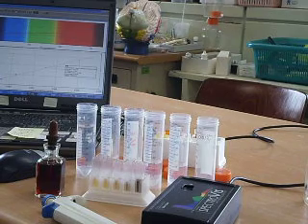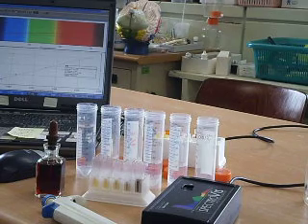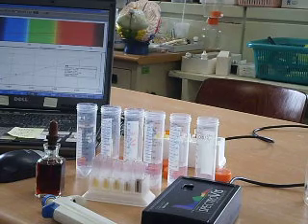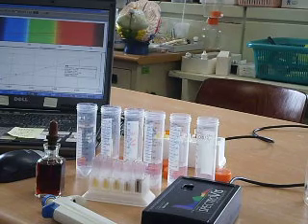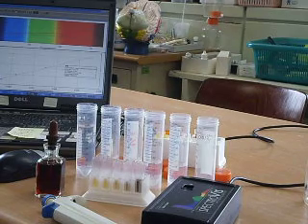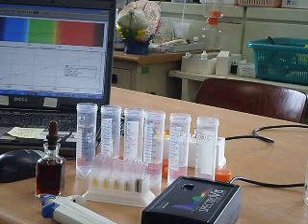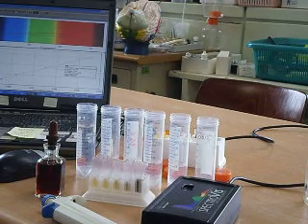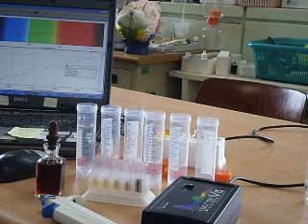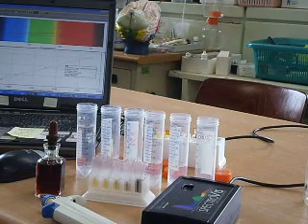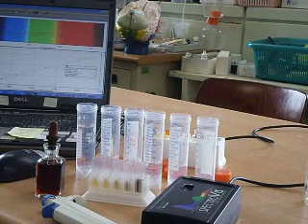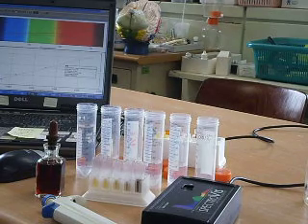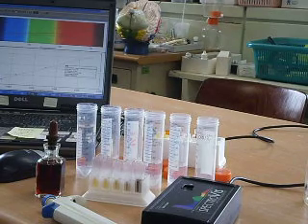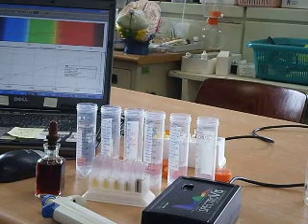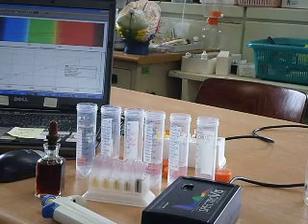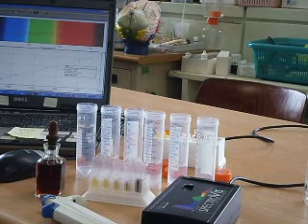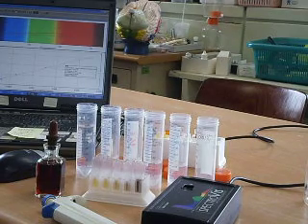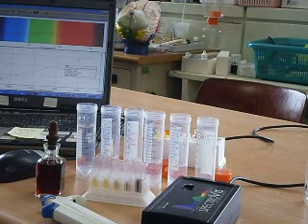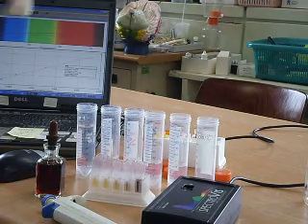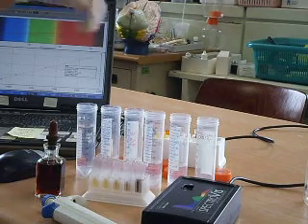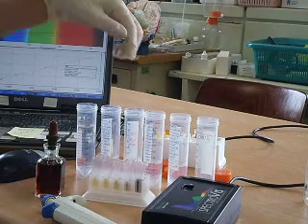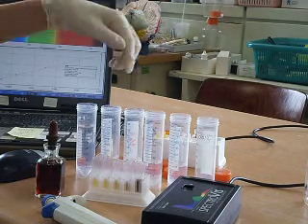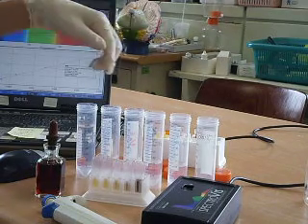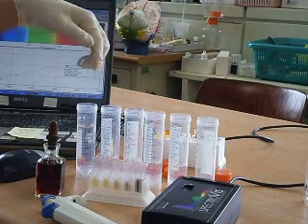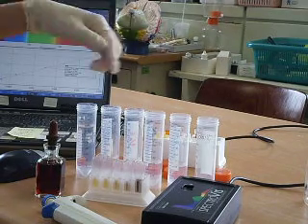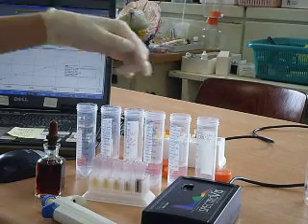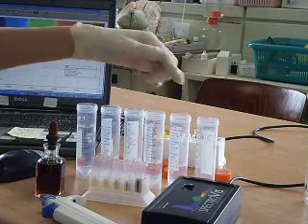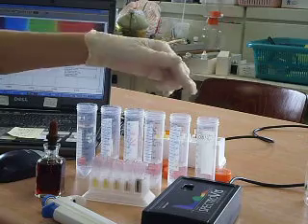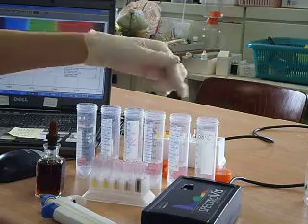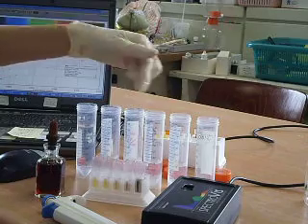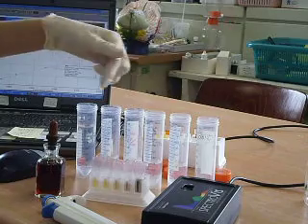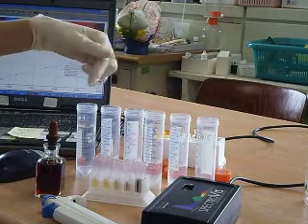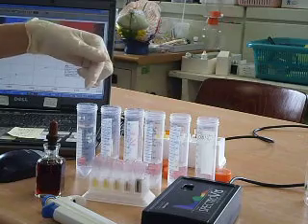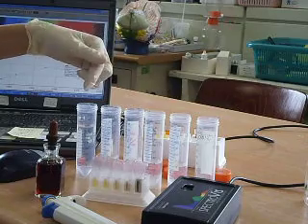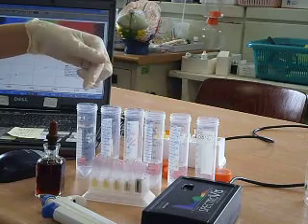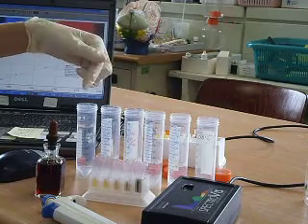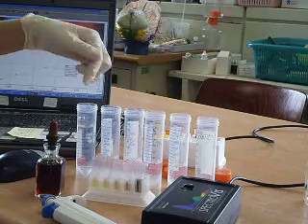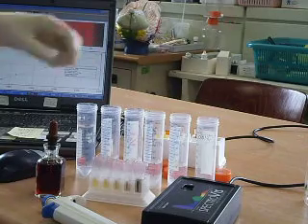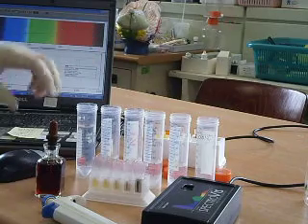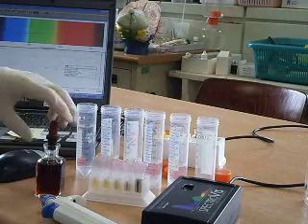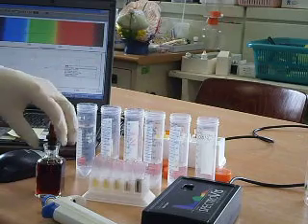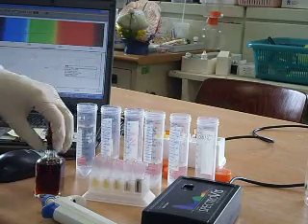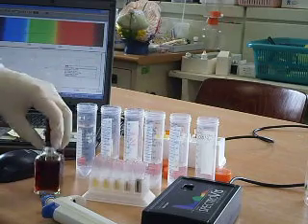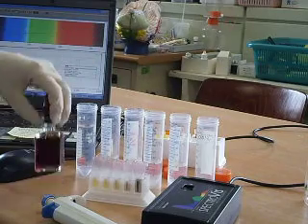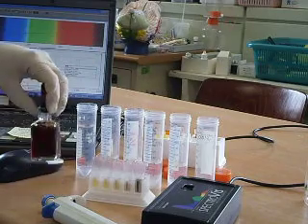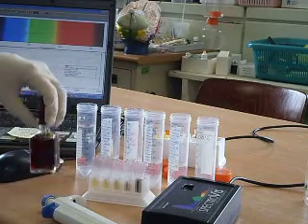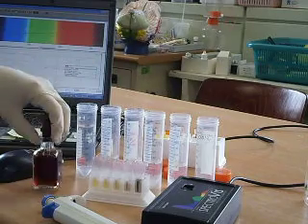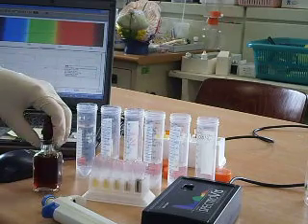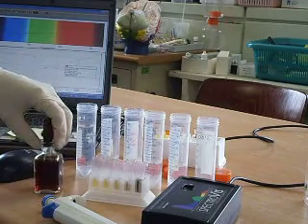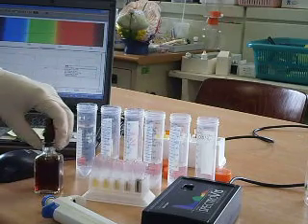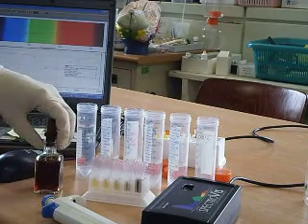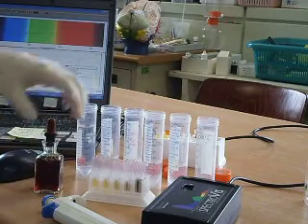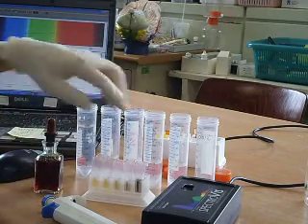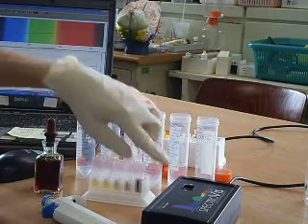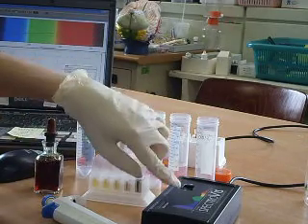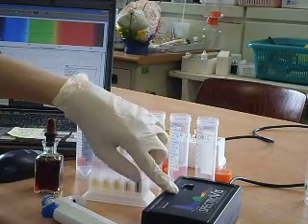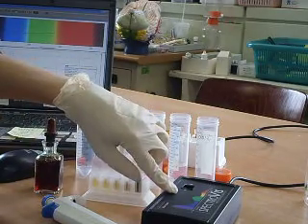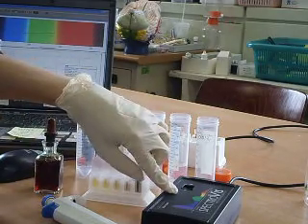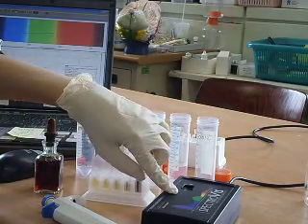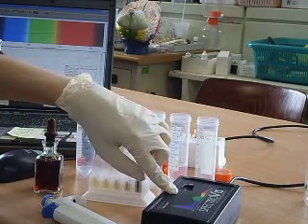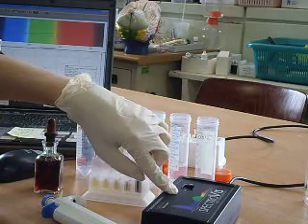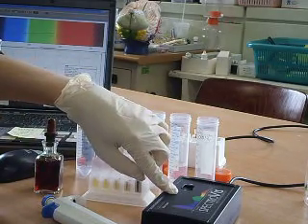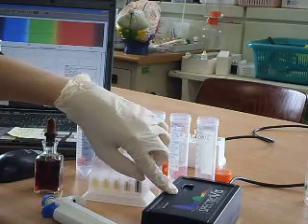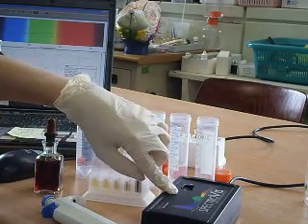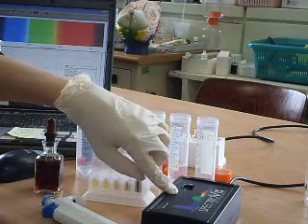In this video tutorial, I'm going to demonstrate how to quantify starch using iodine and a visible spectrophotometer.